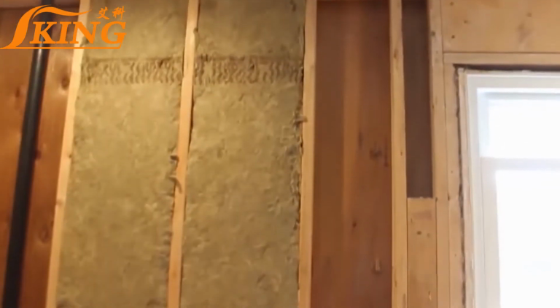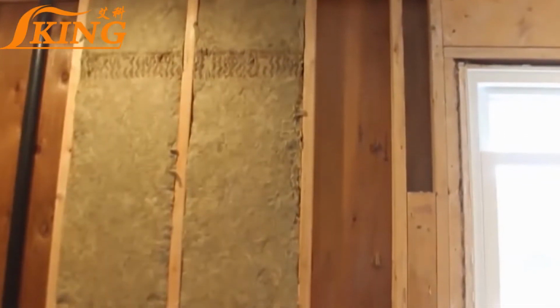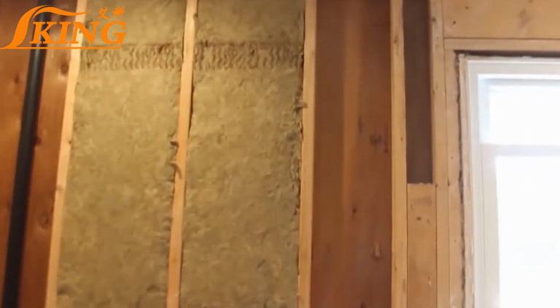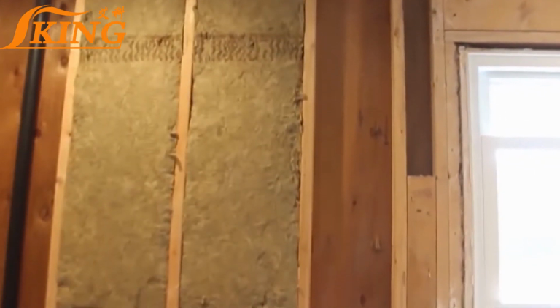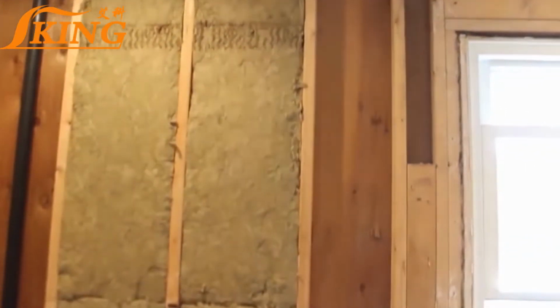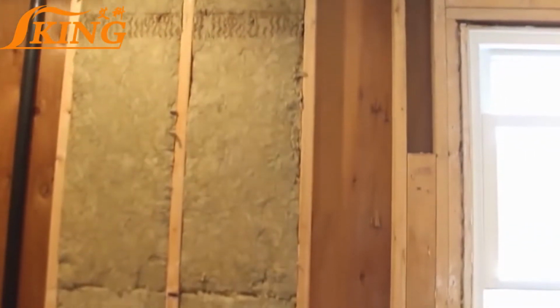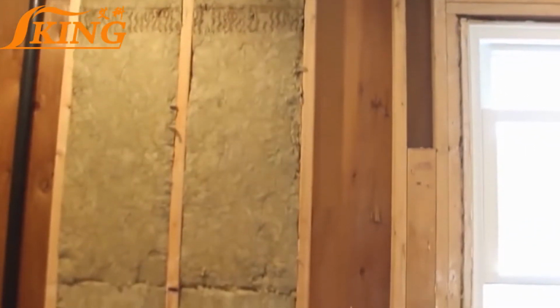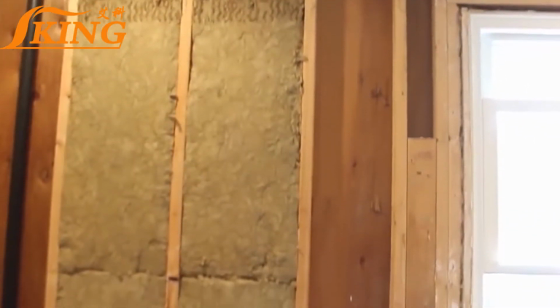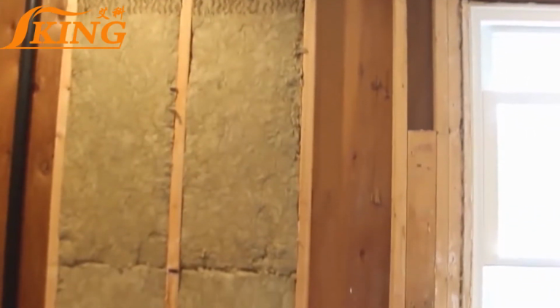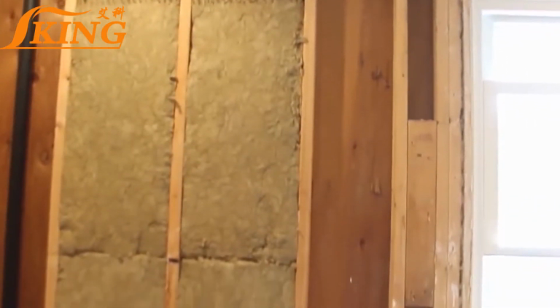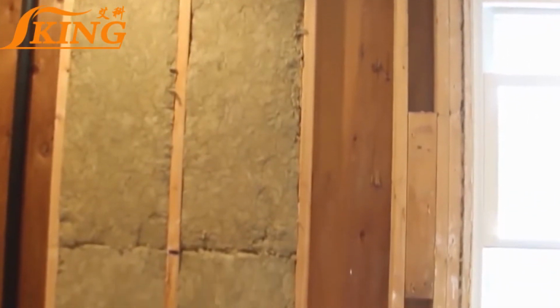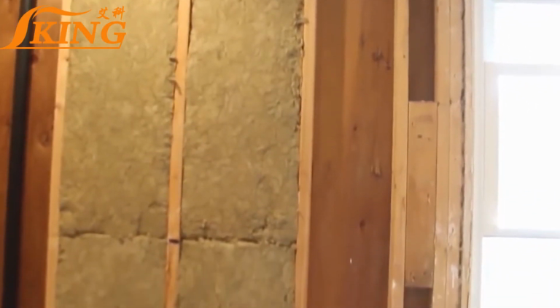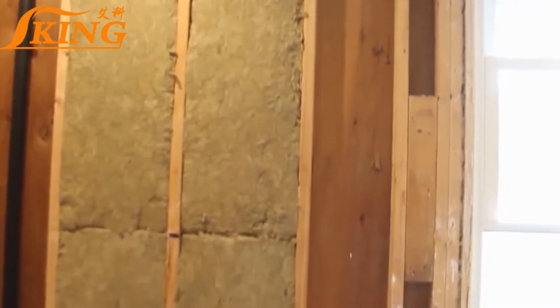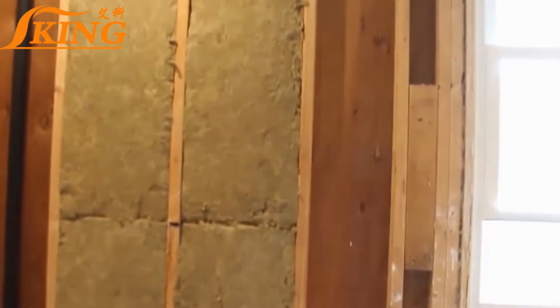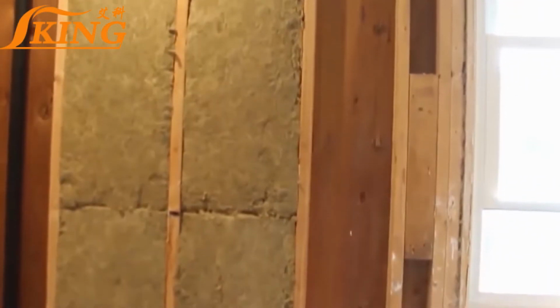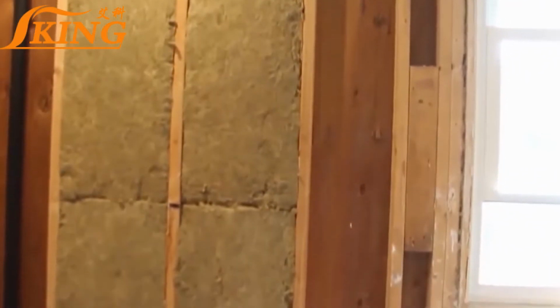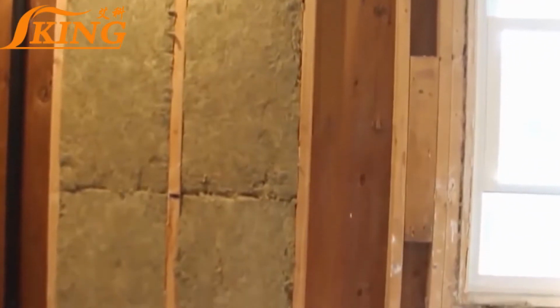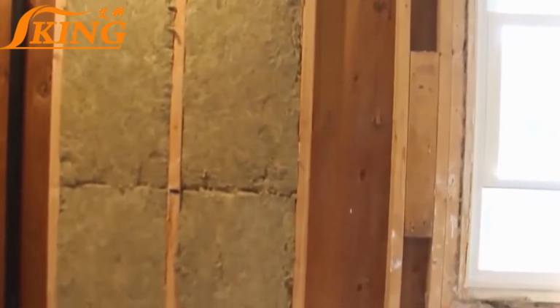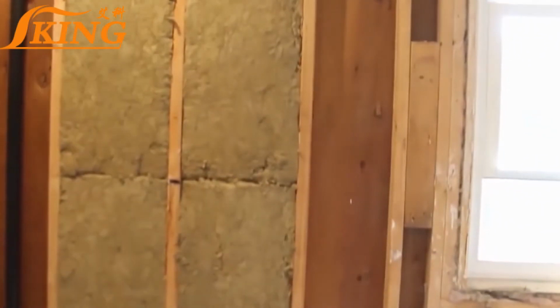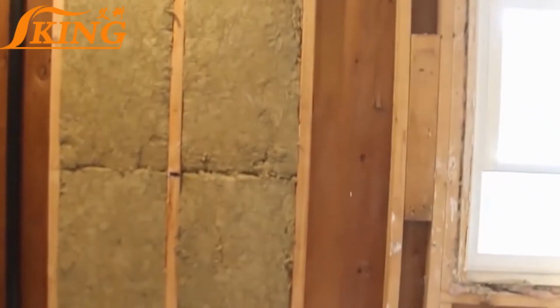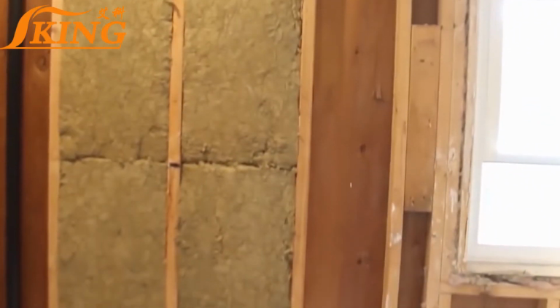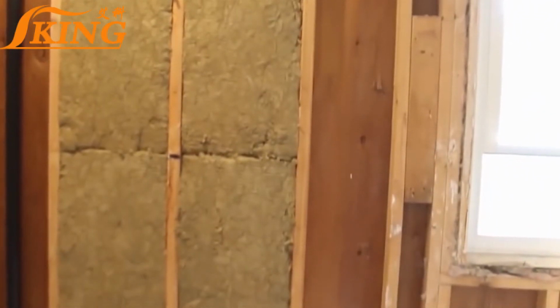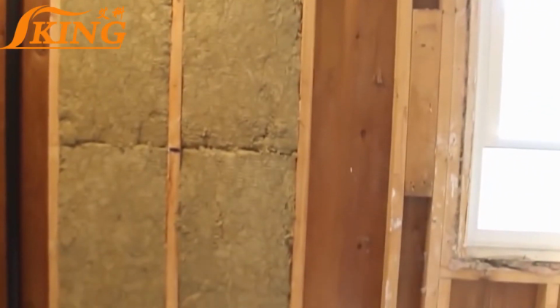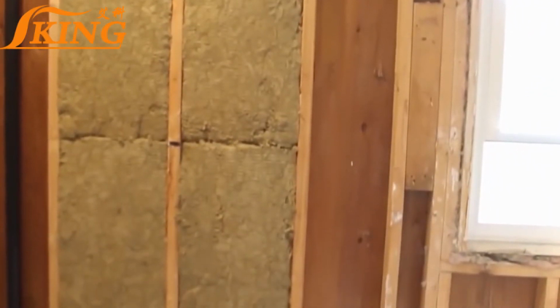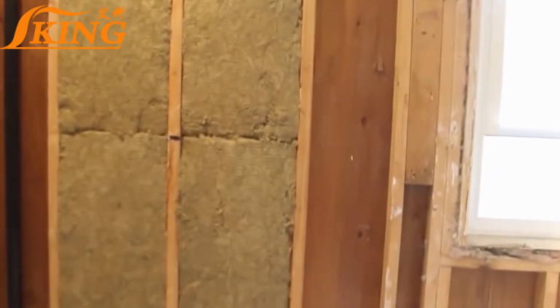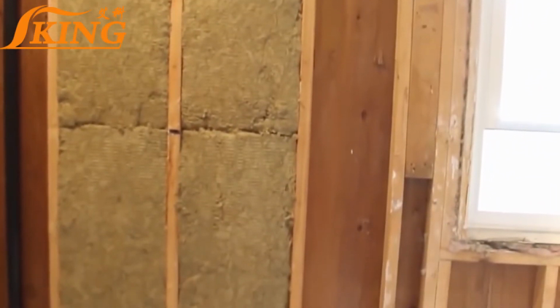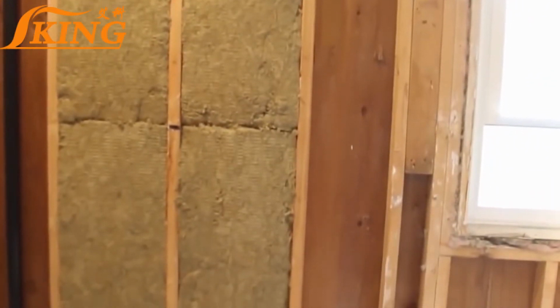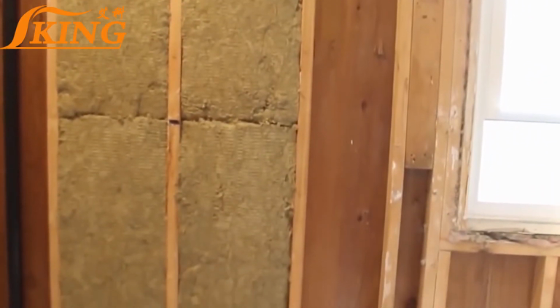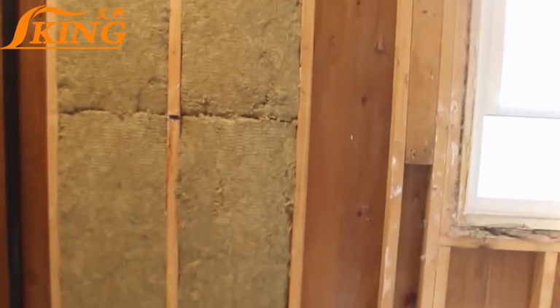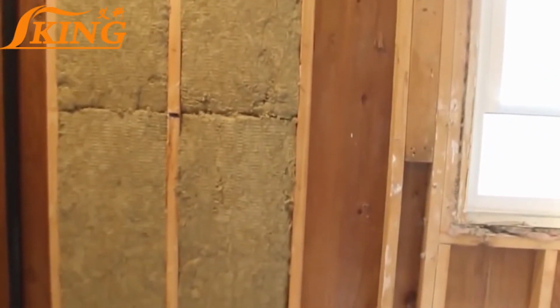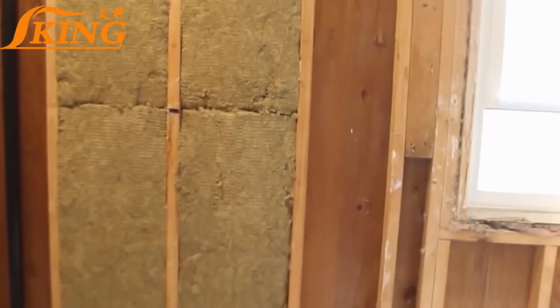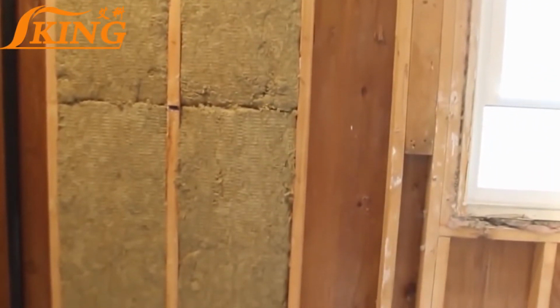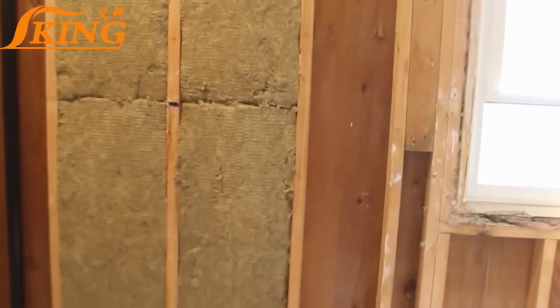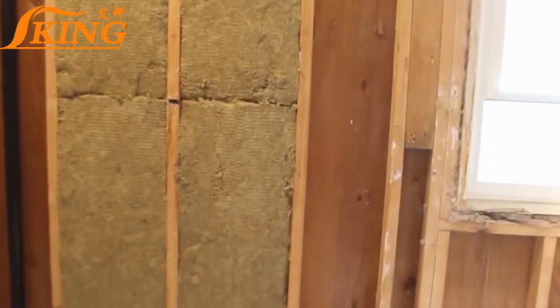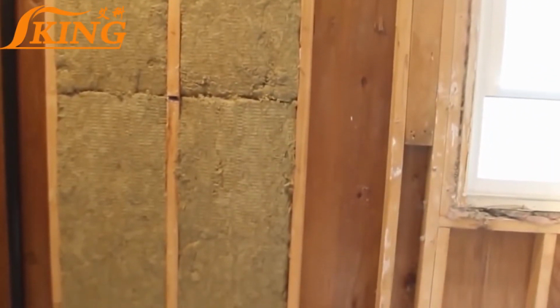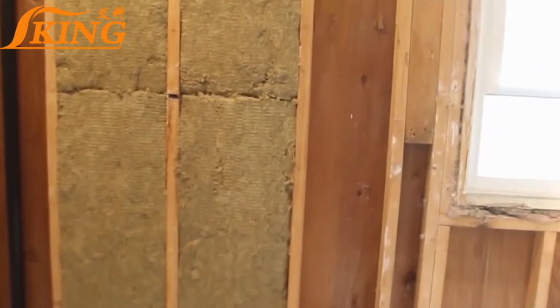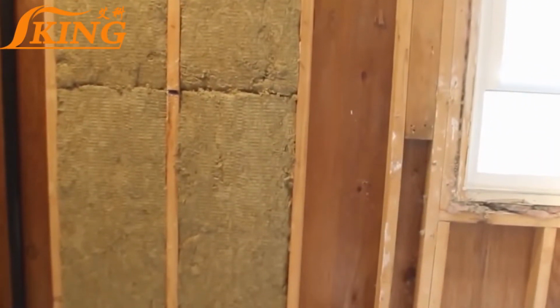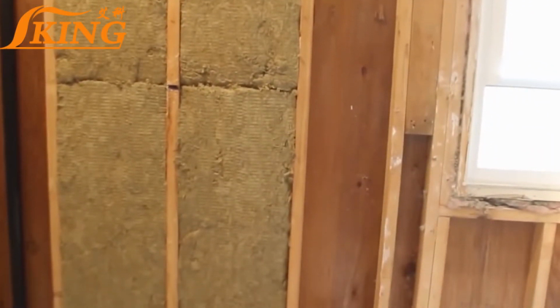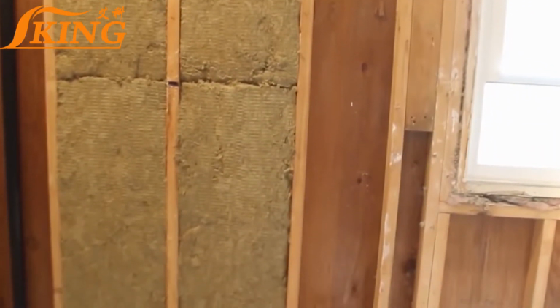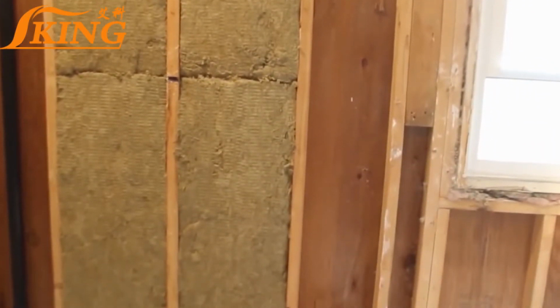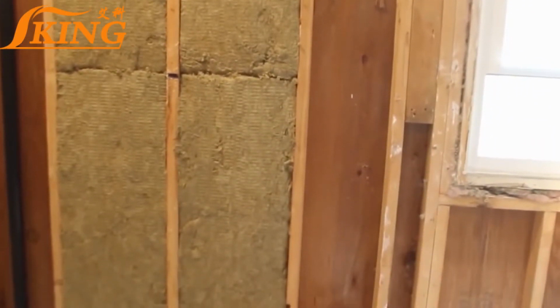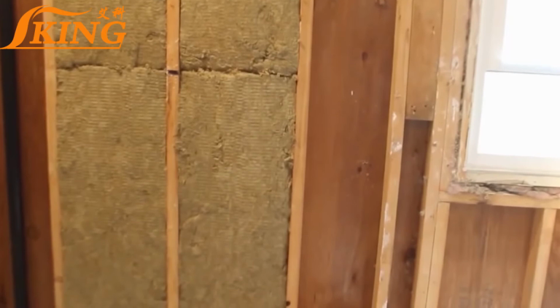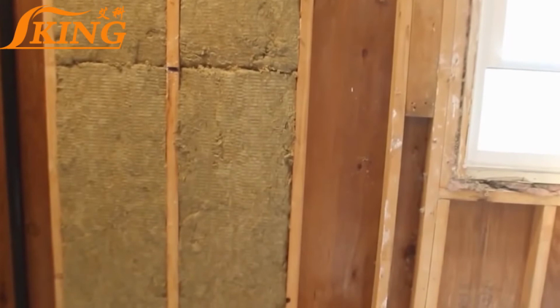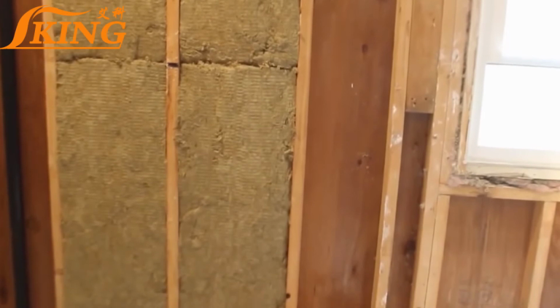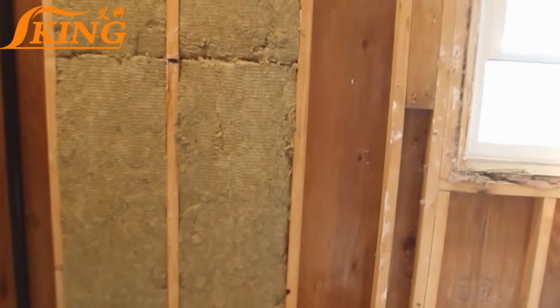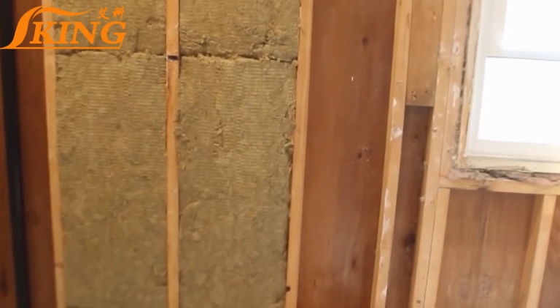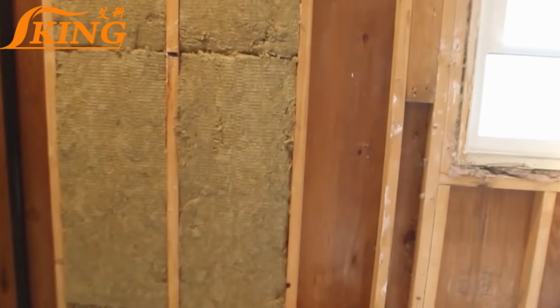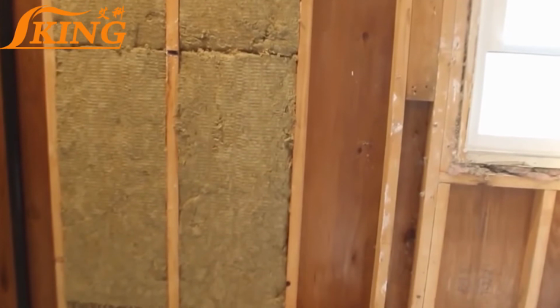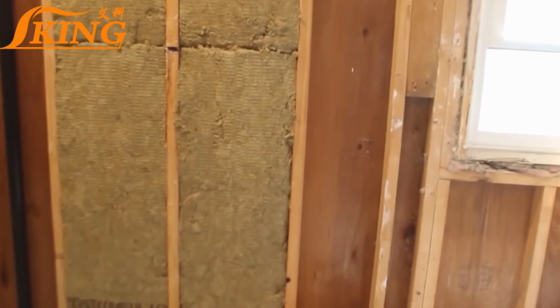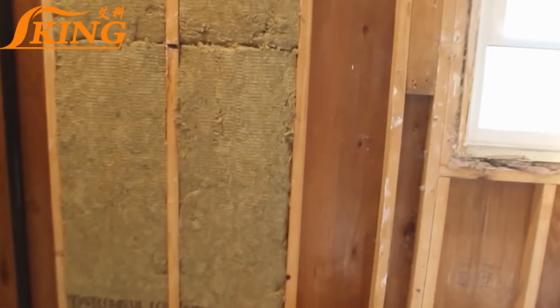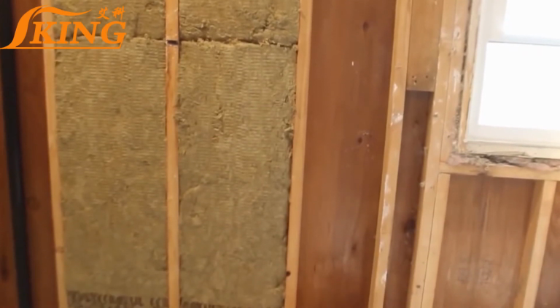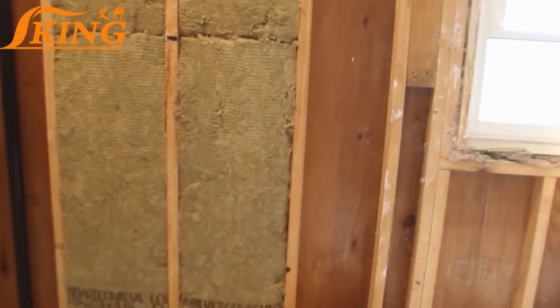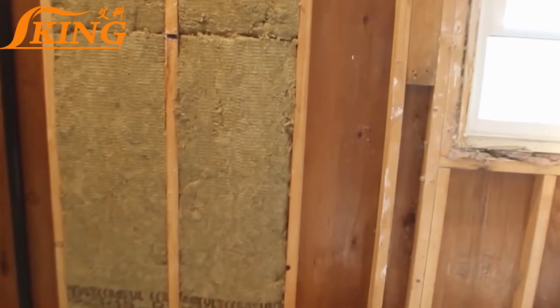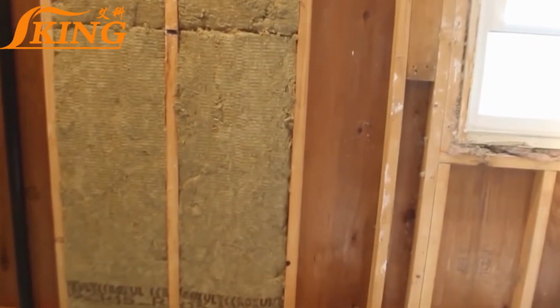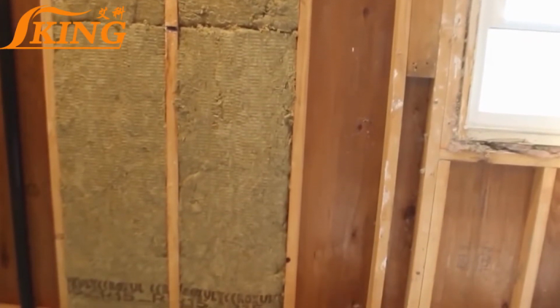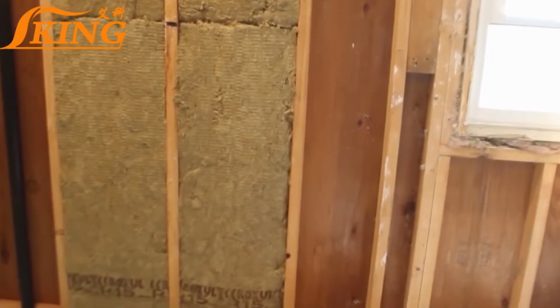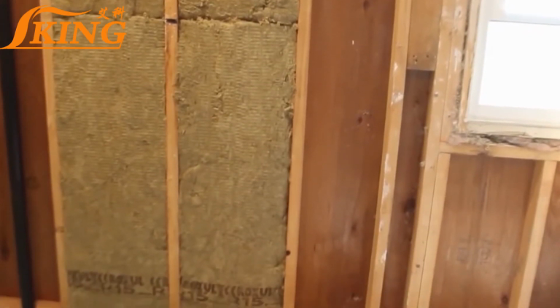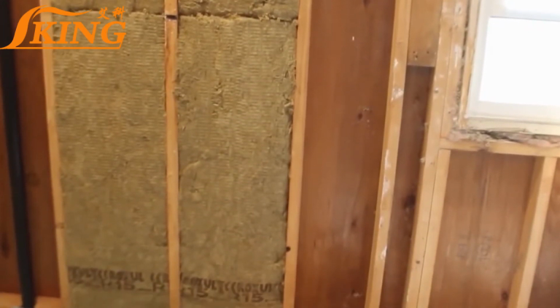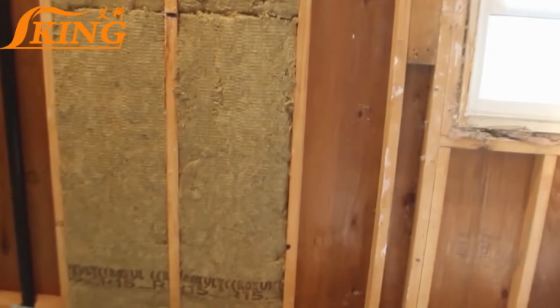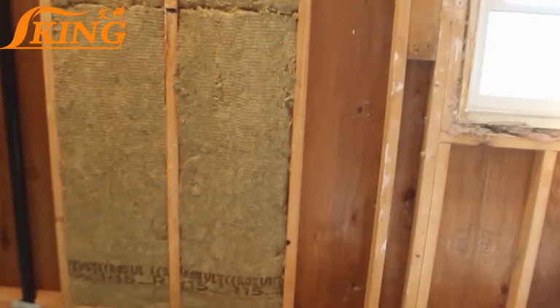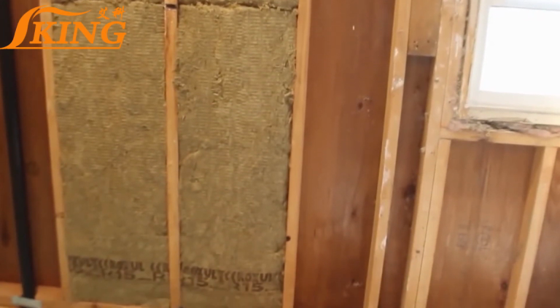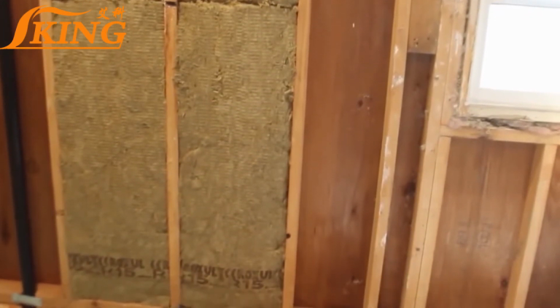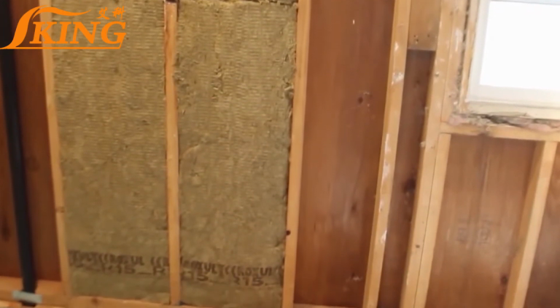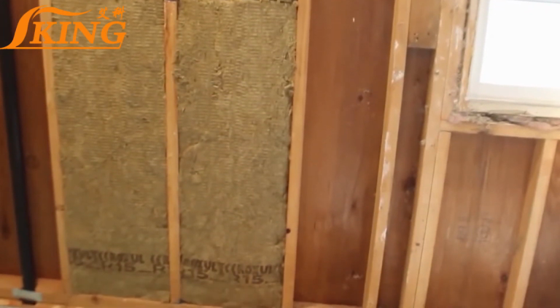As you can see here, the fit is pretty tight. There are no gaps in between the batts and the top and the bottom of the stud bay.